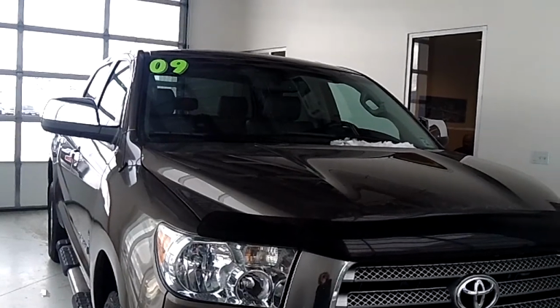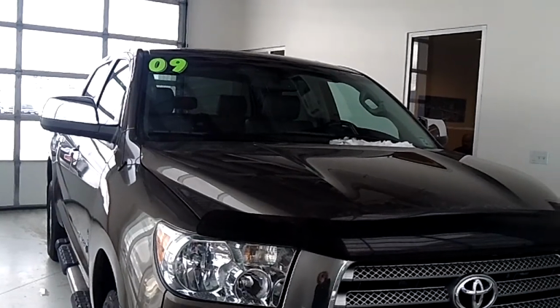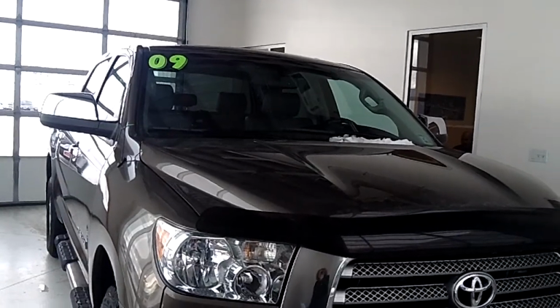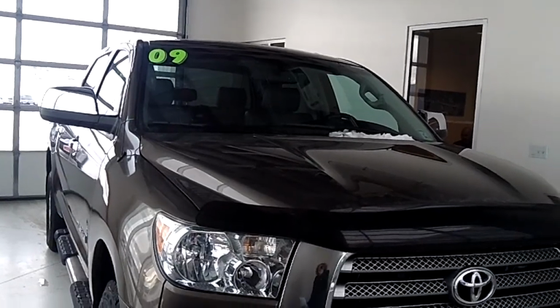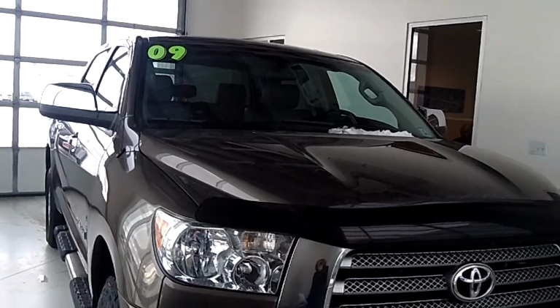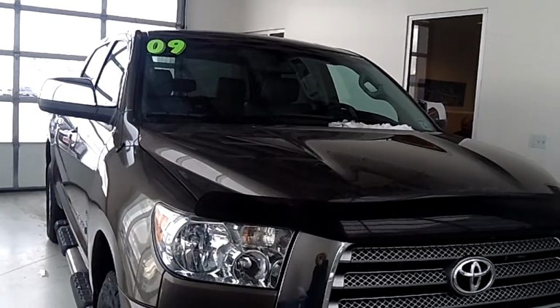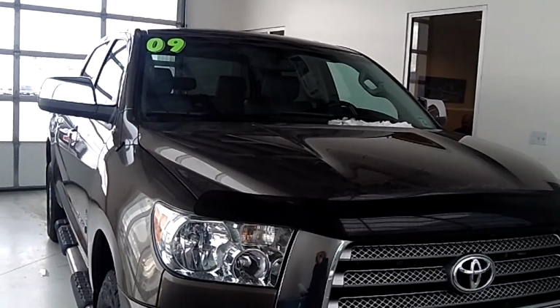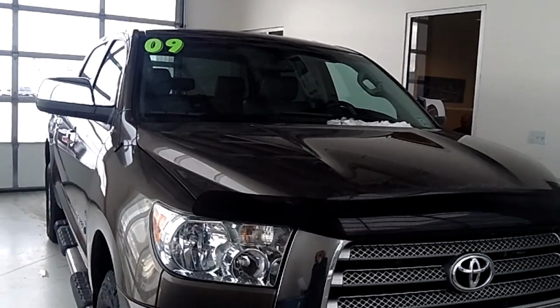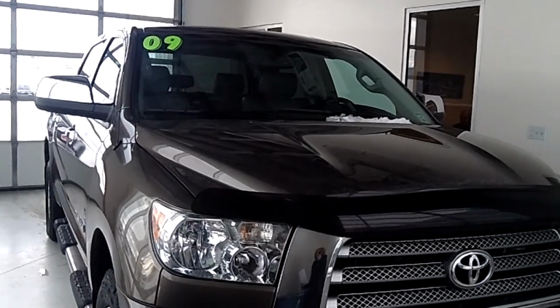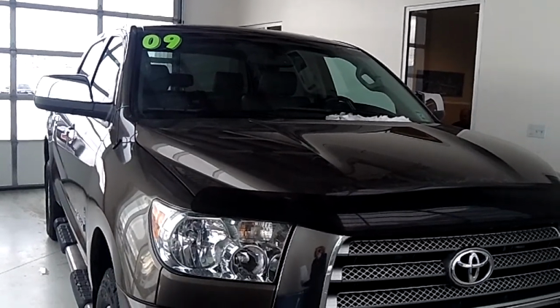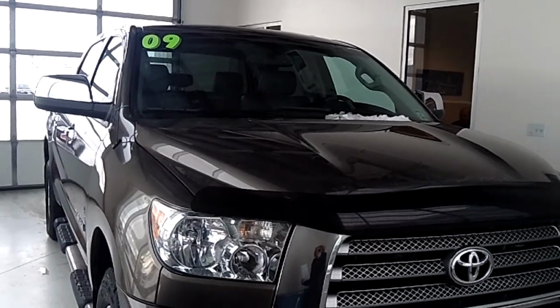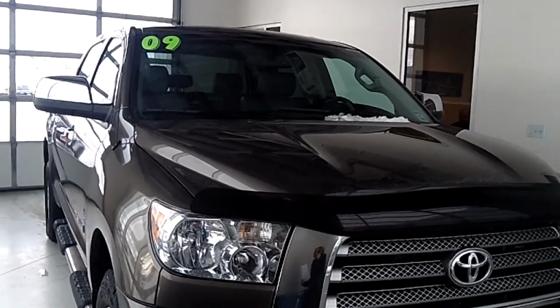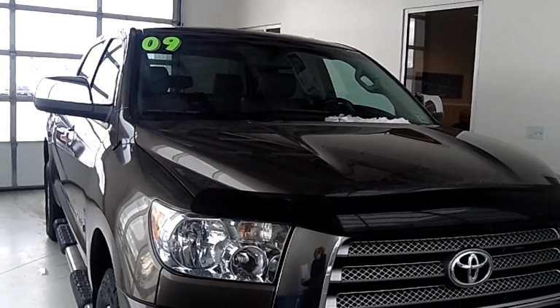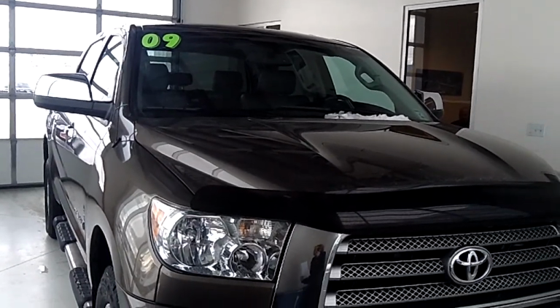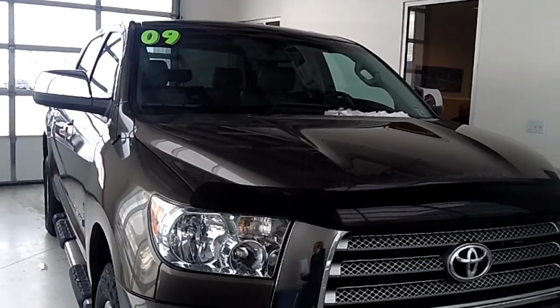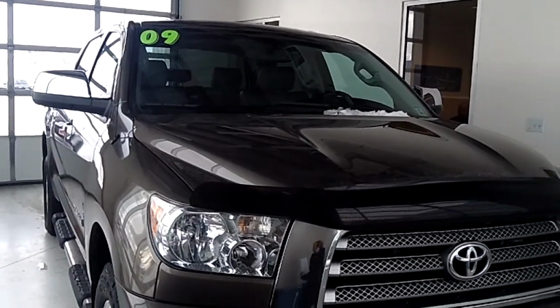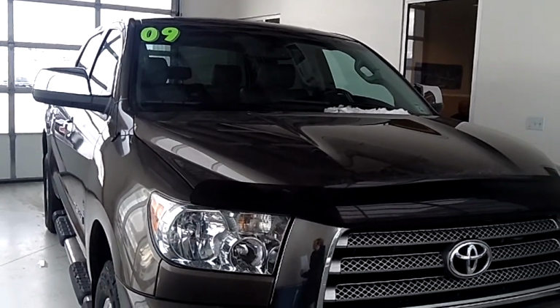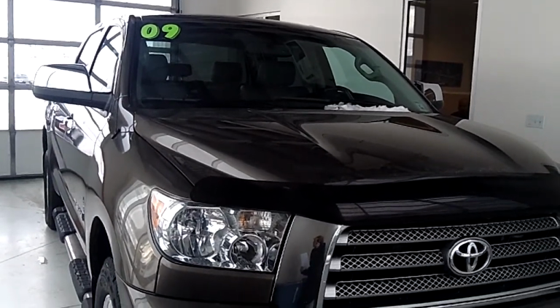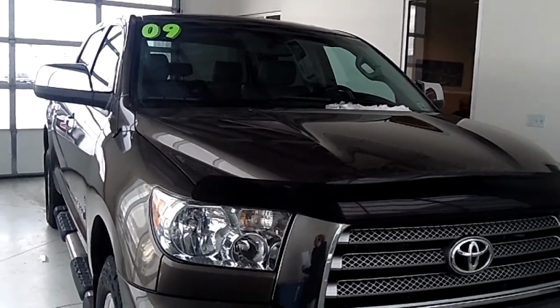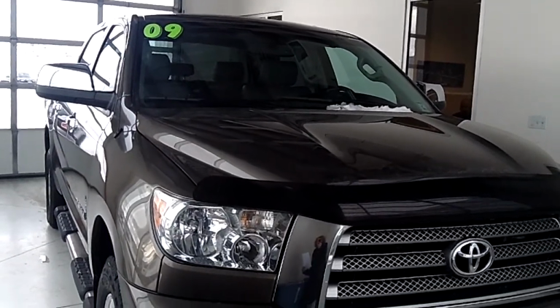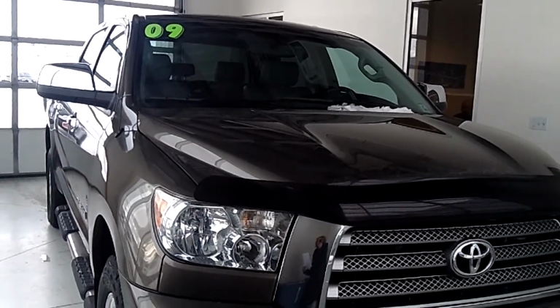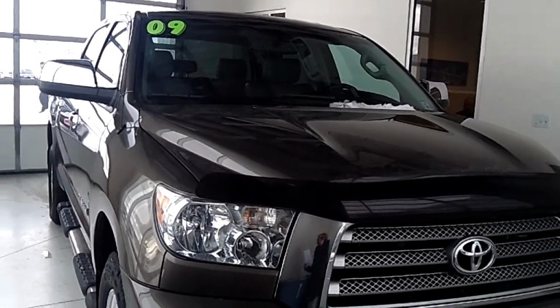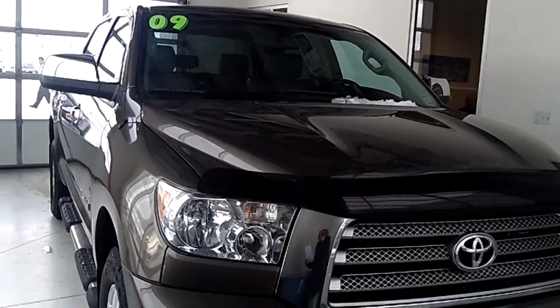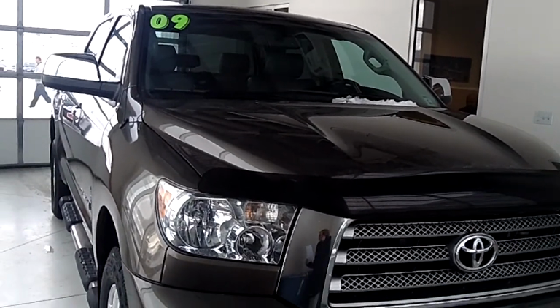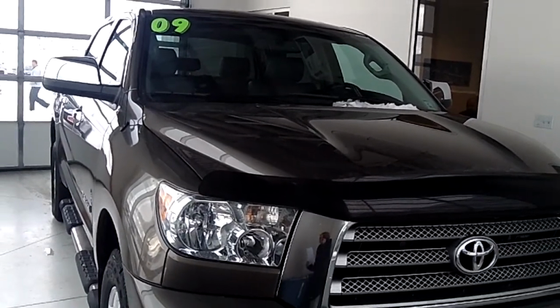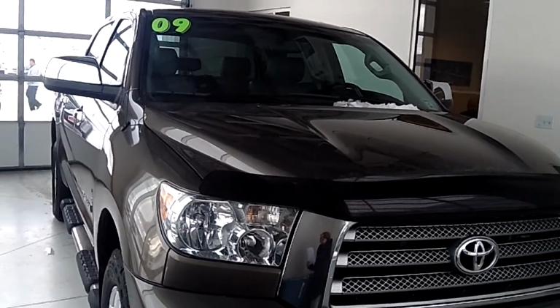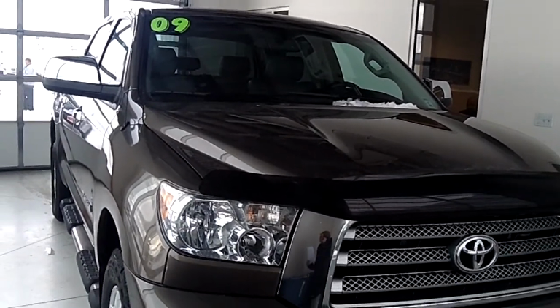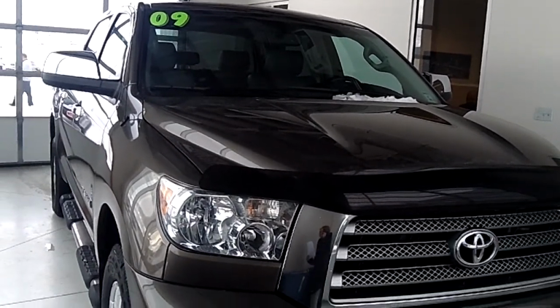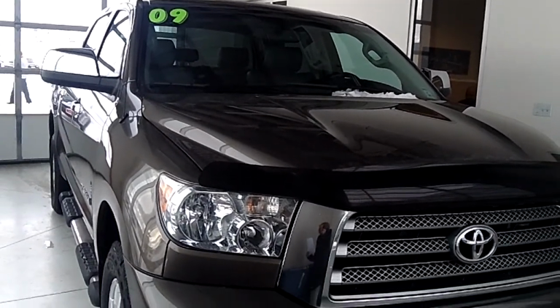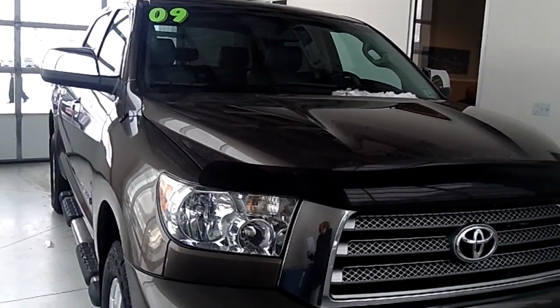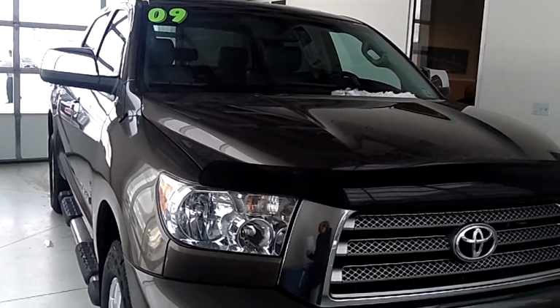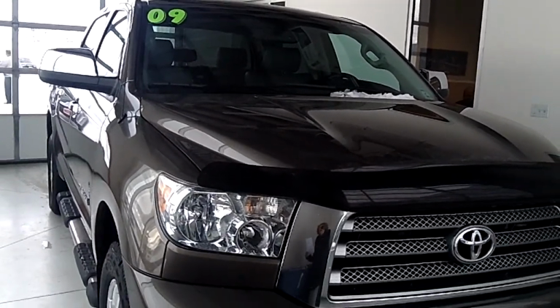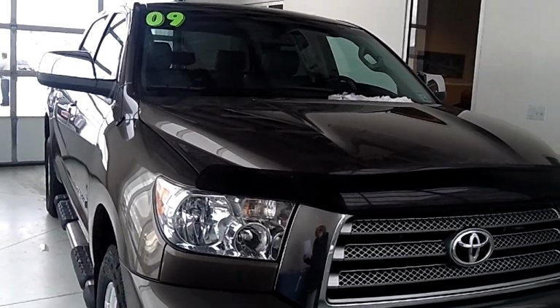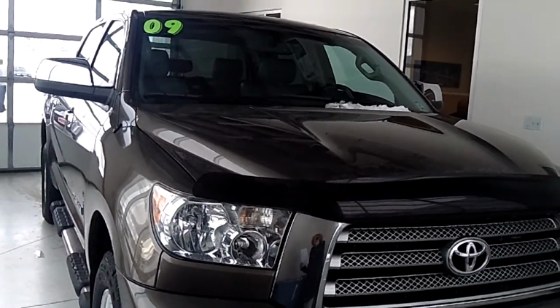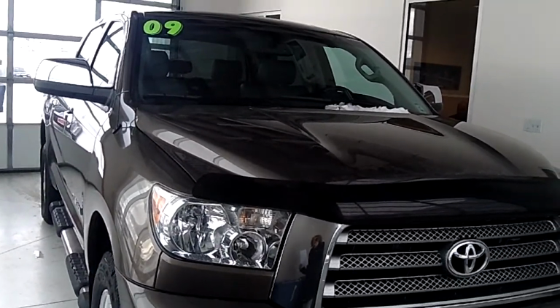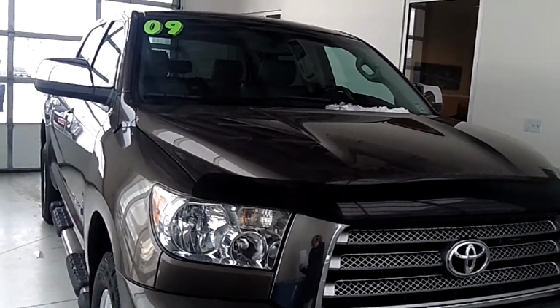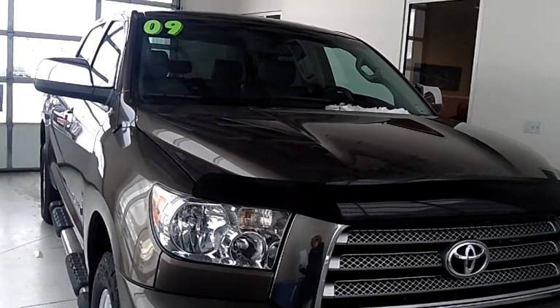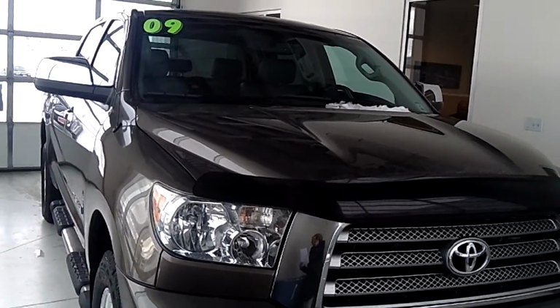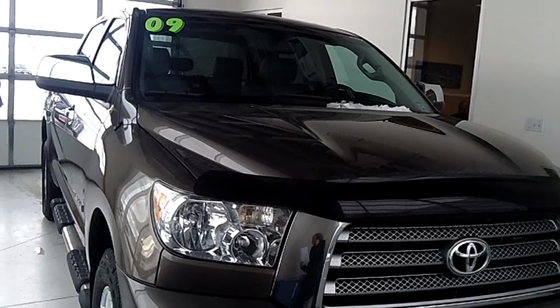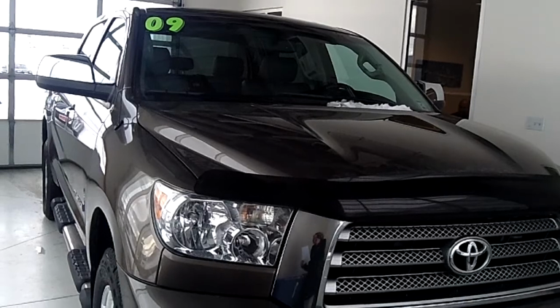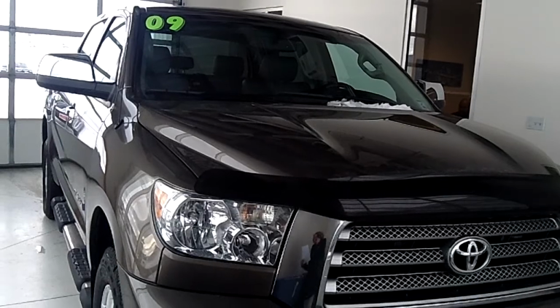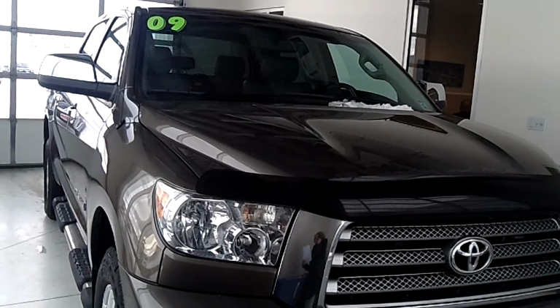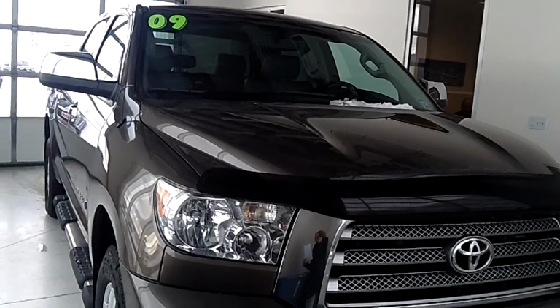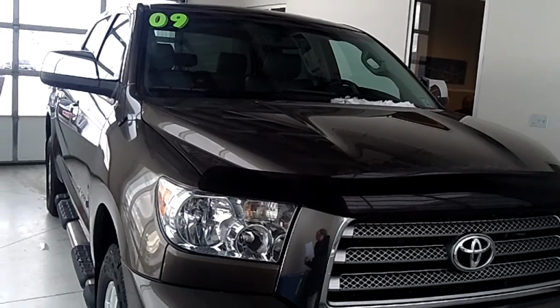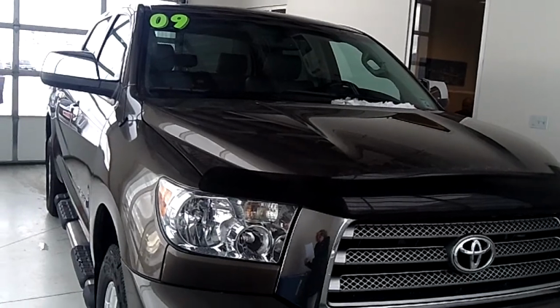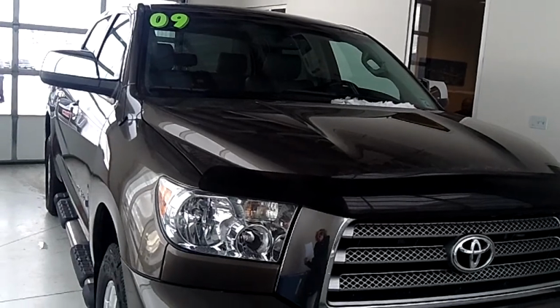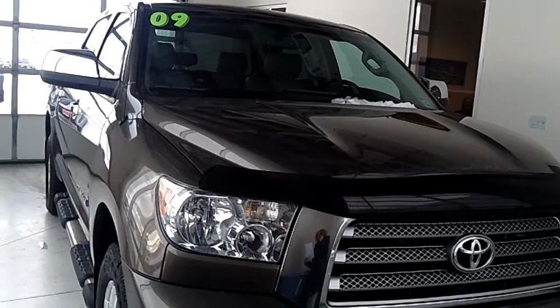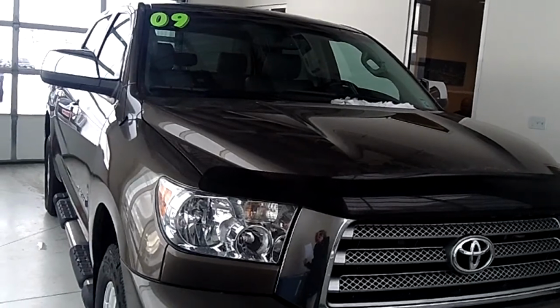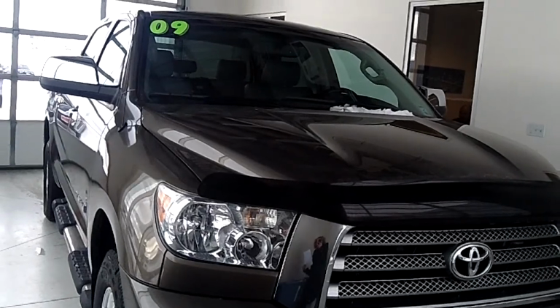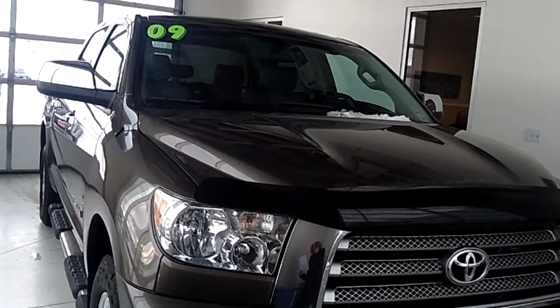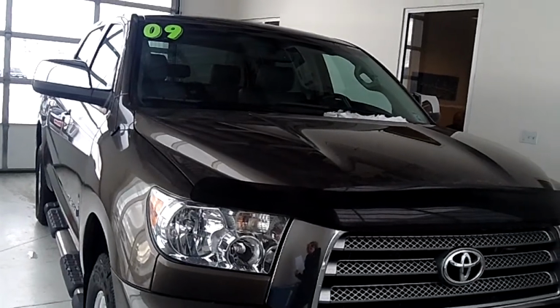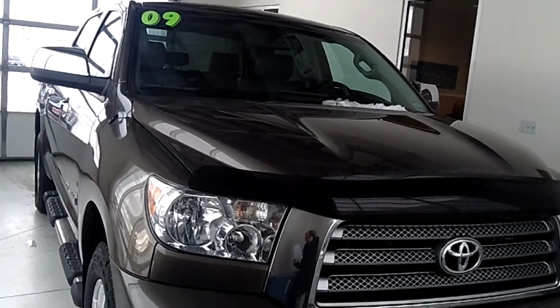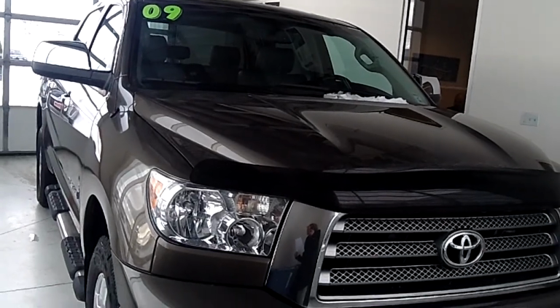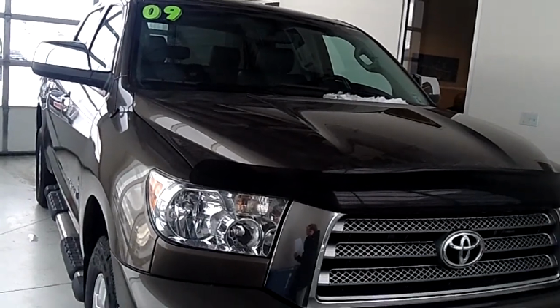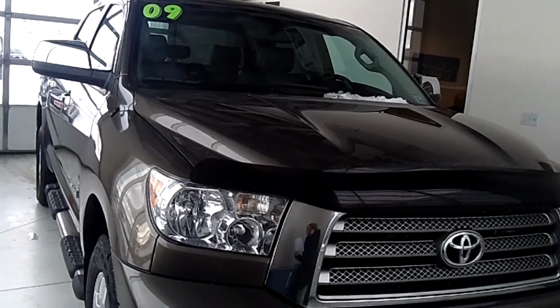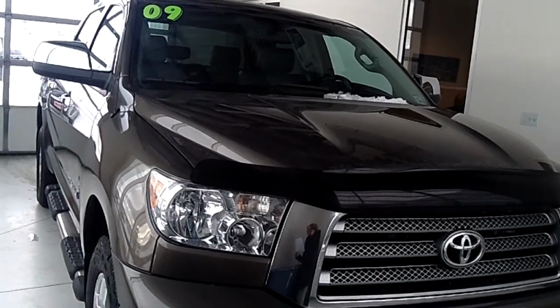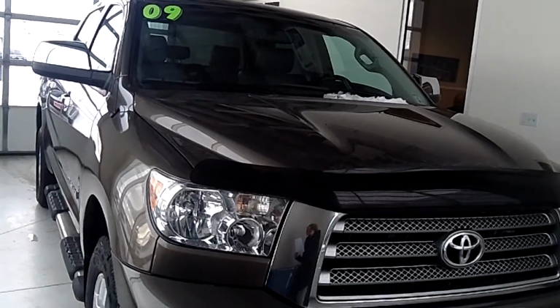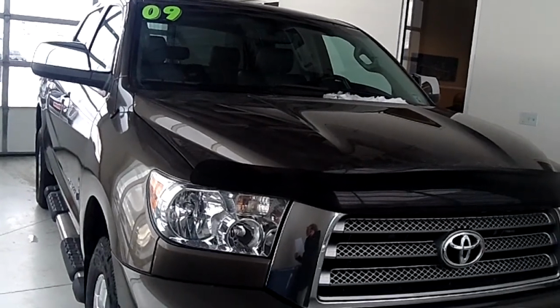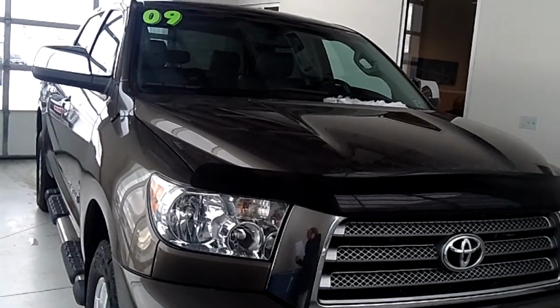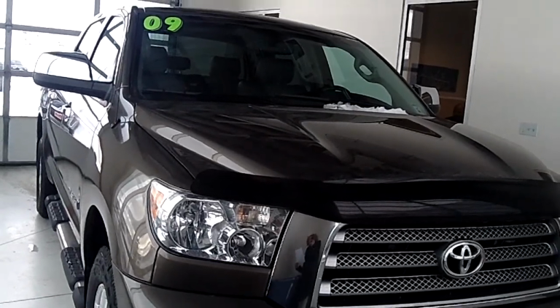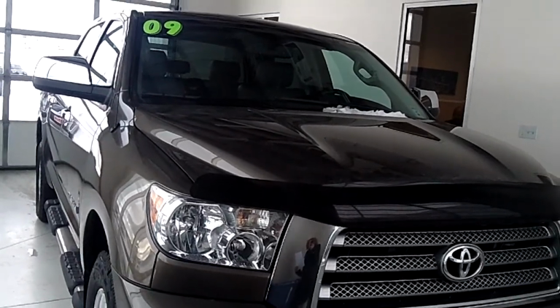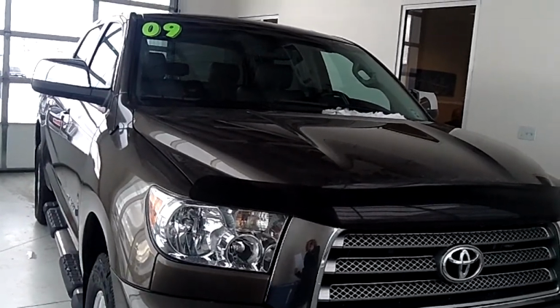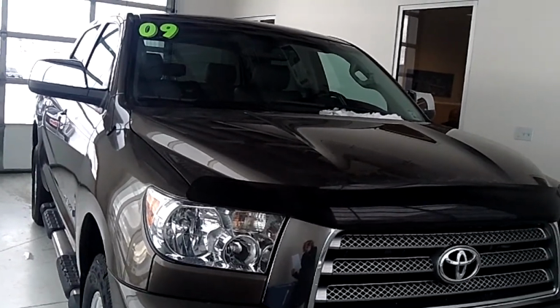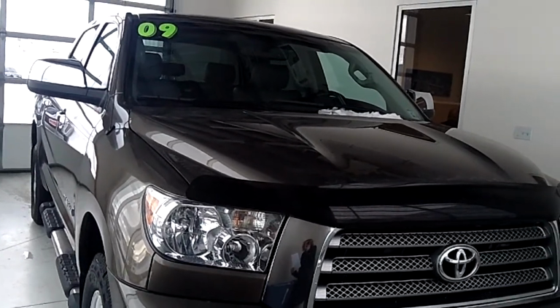This vehicle here is a 2009 Toyota Tundra, four-wheel drive, CrewMax limited edition.